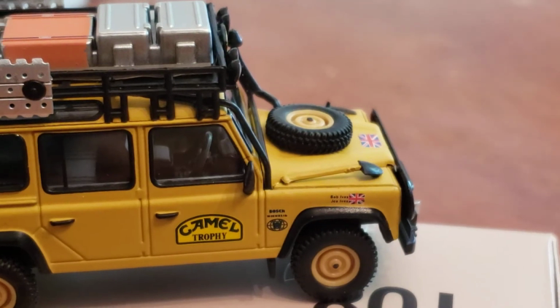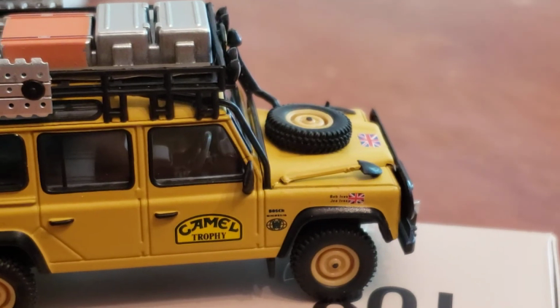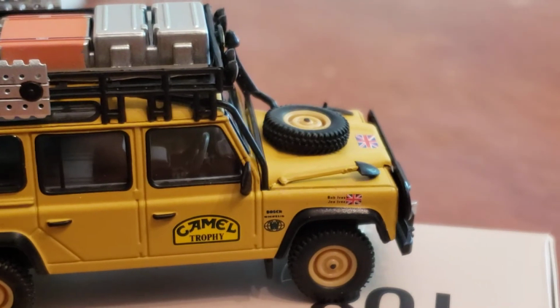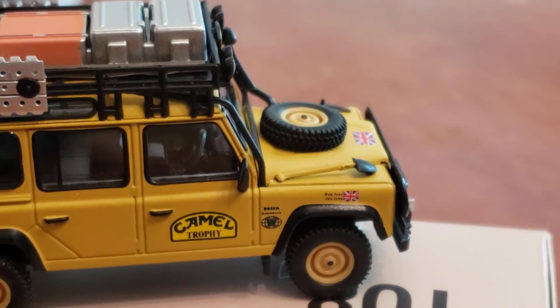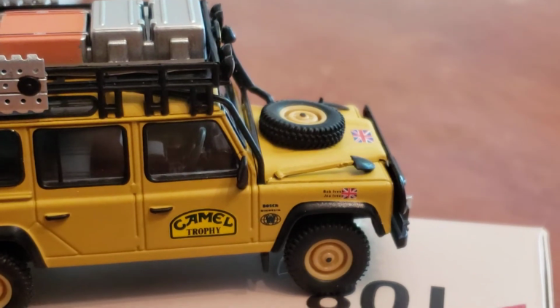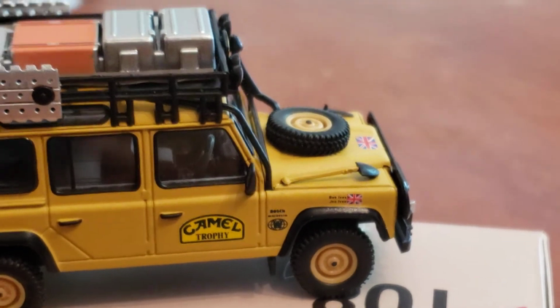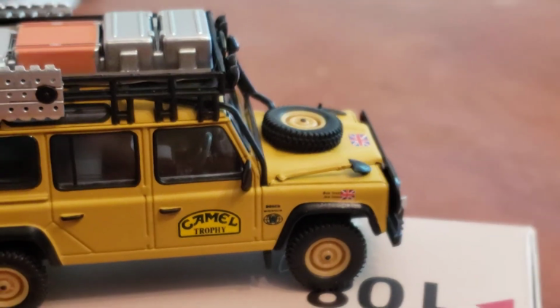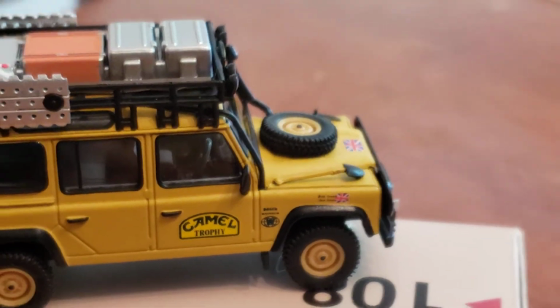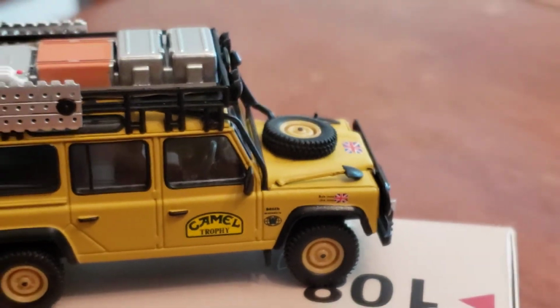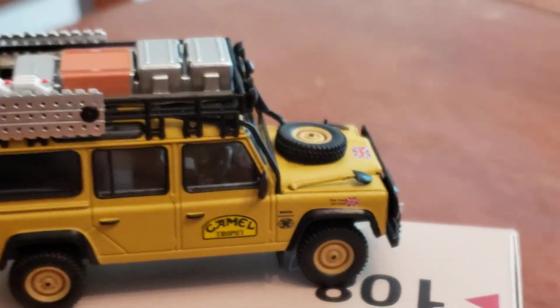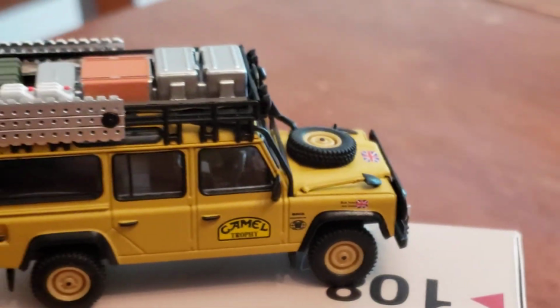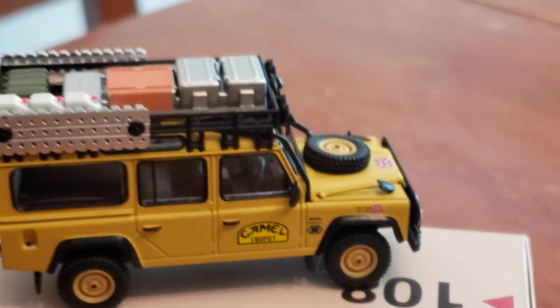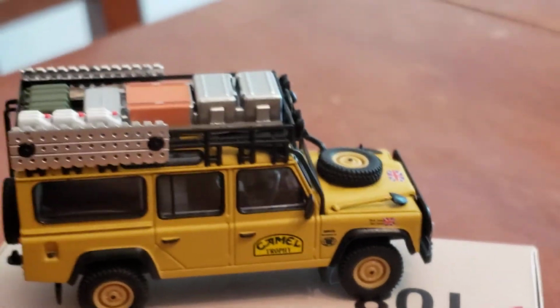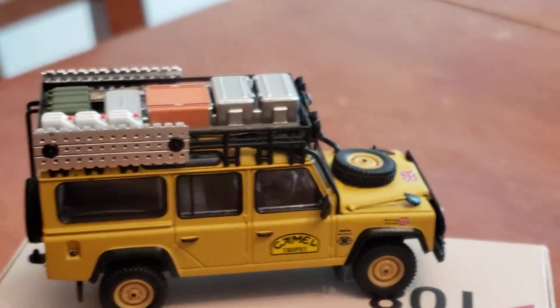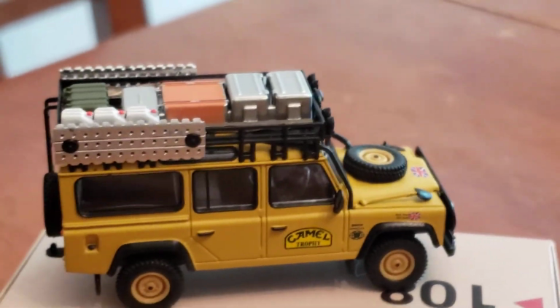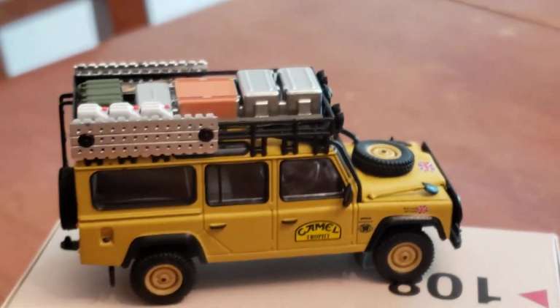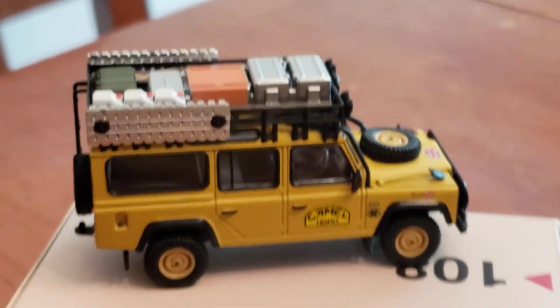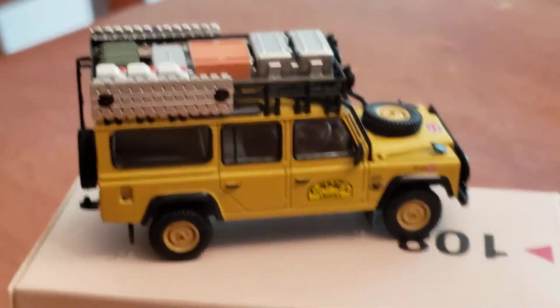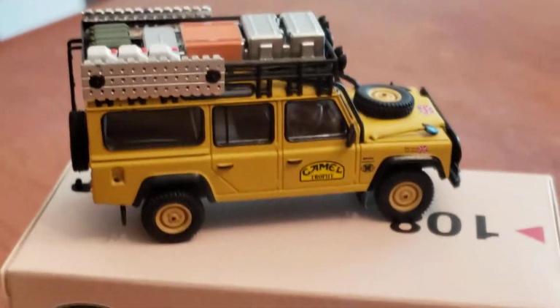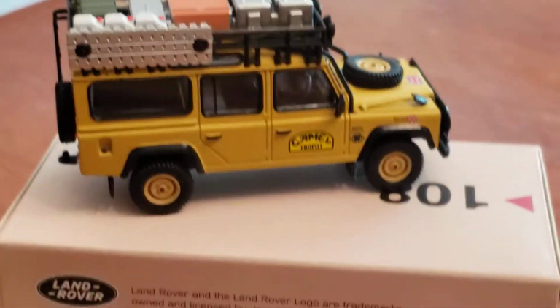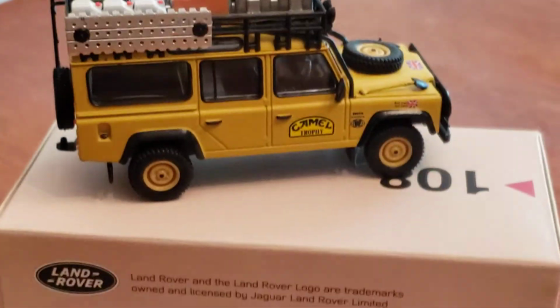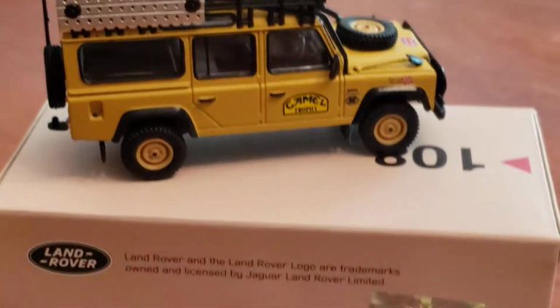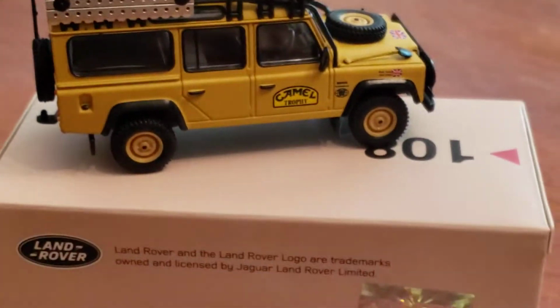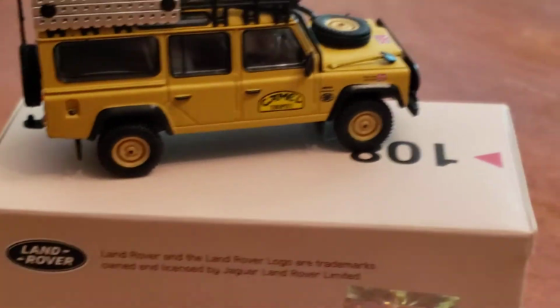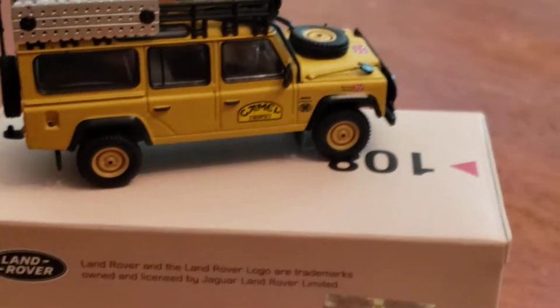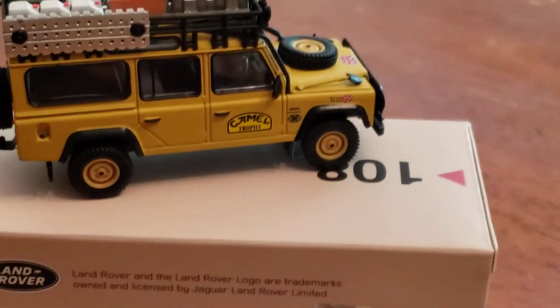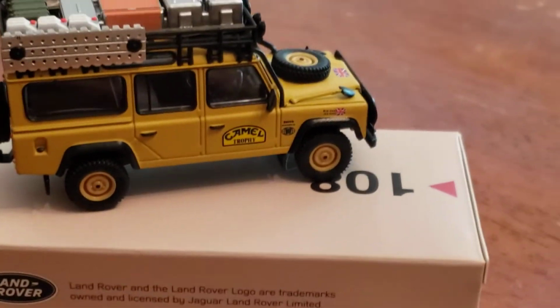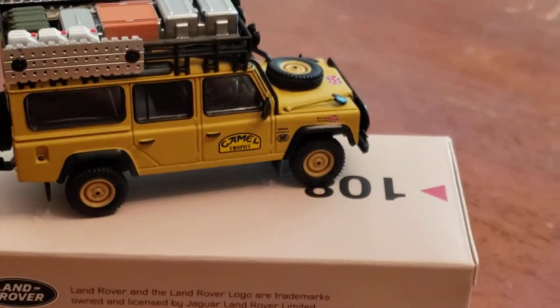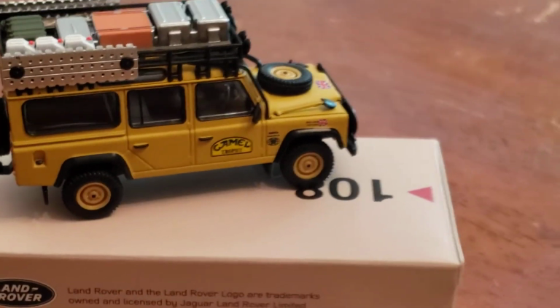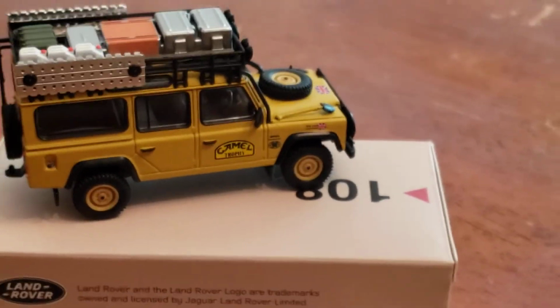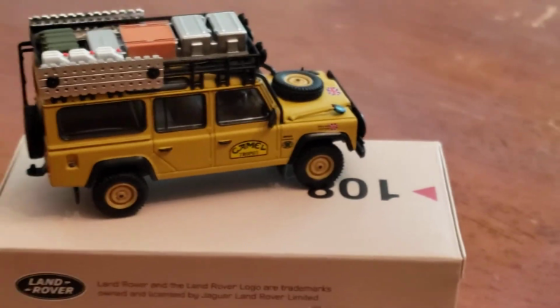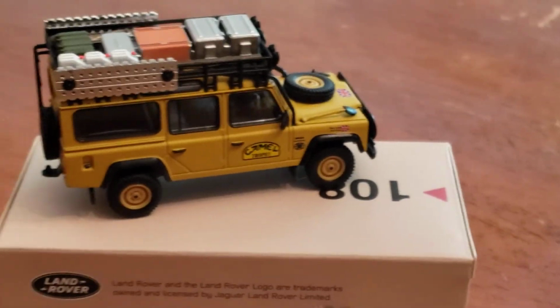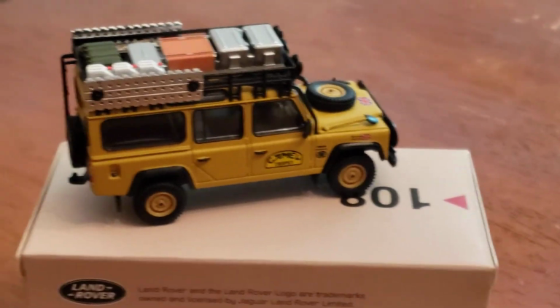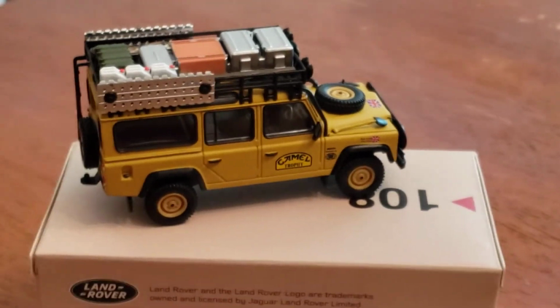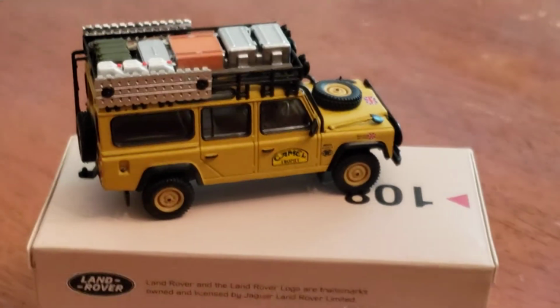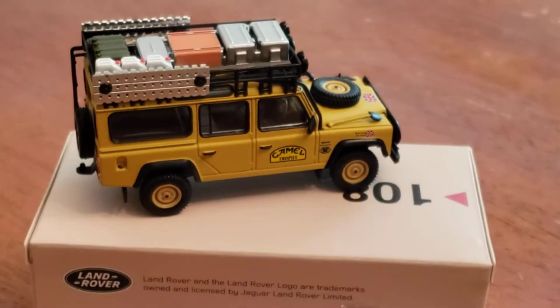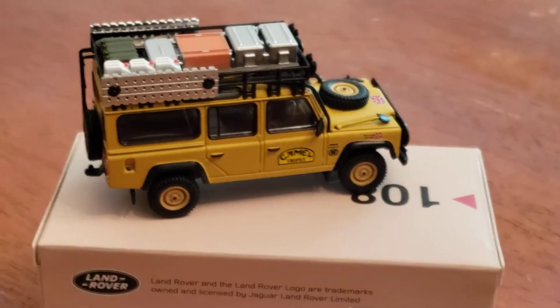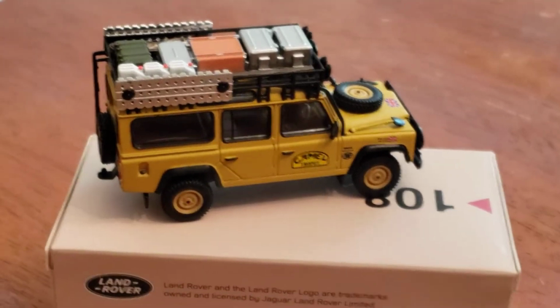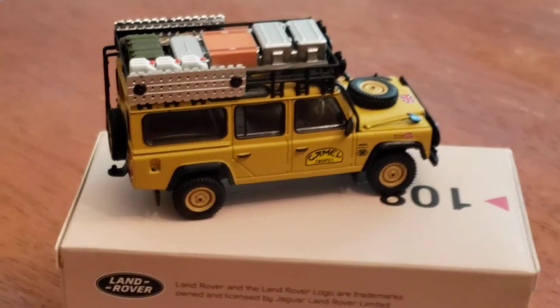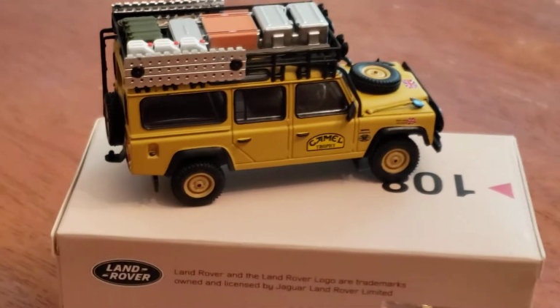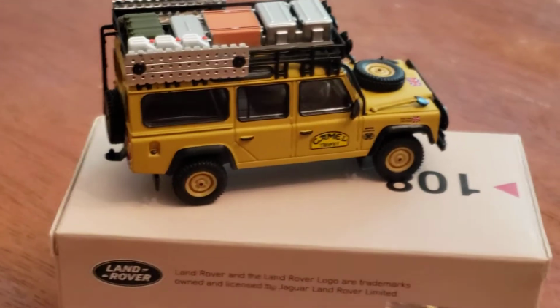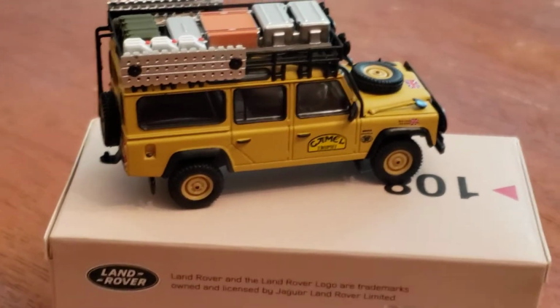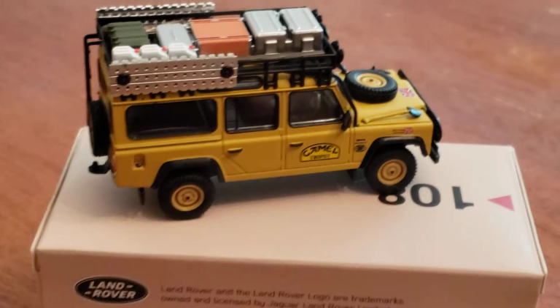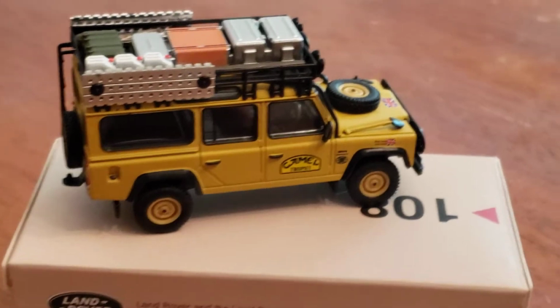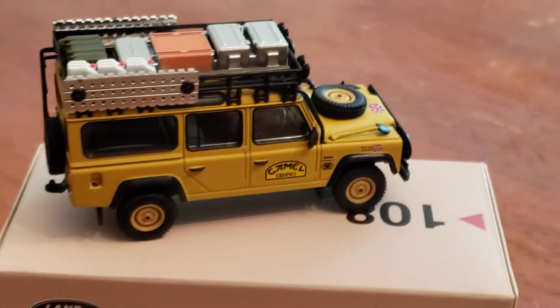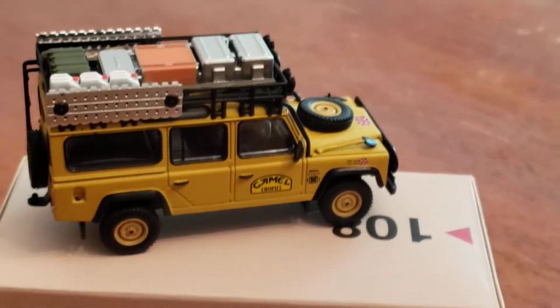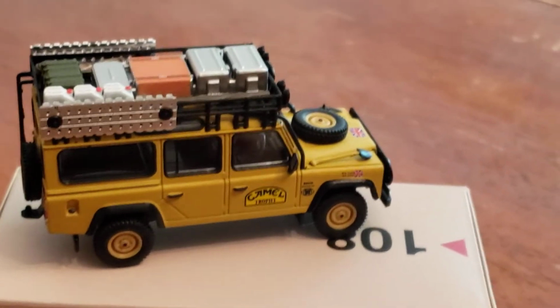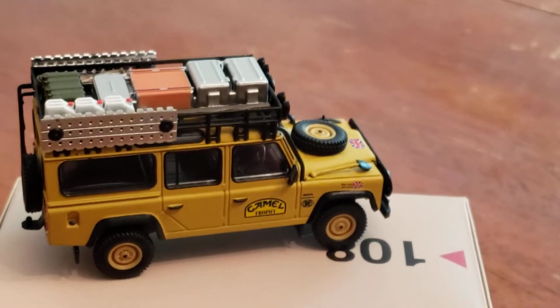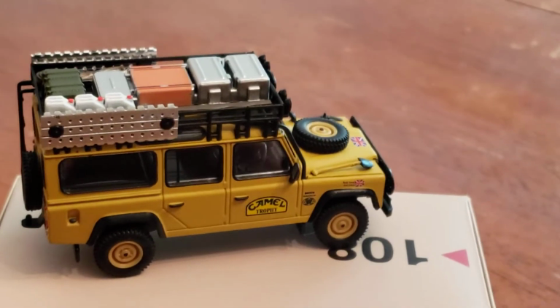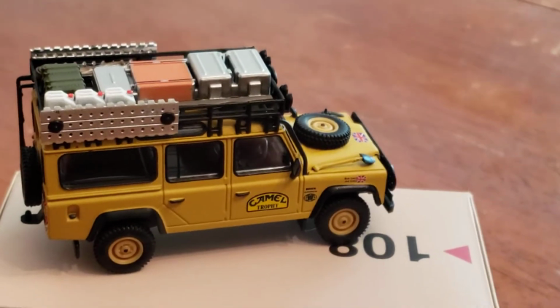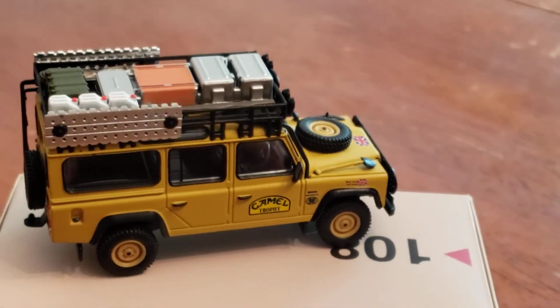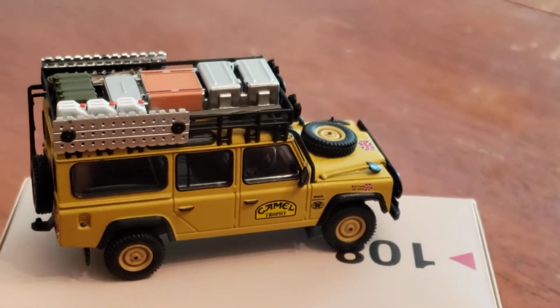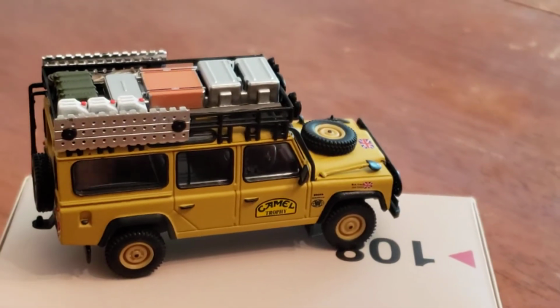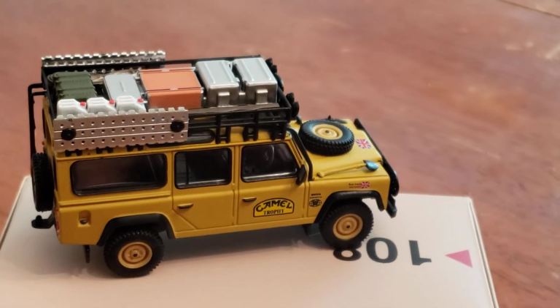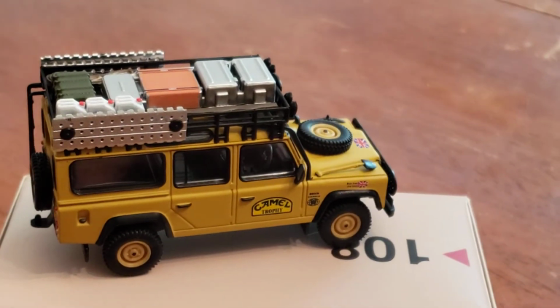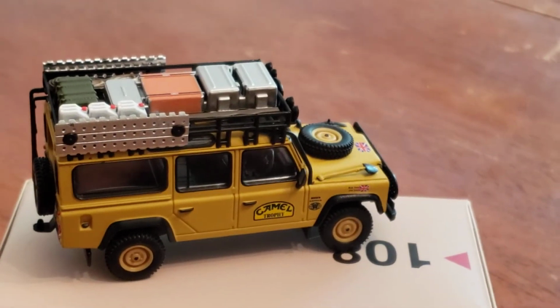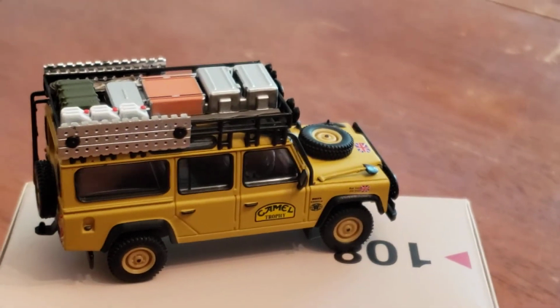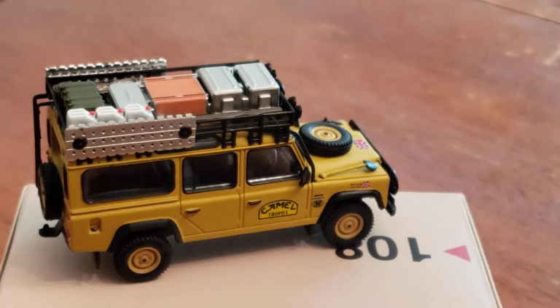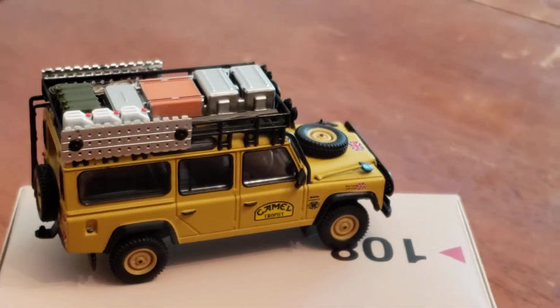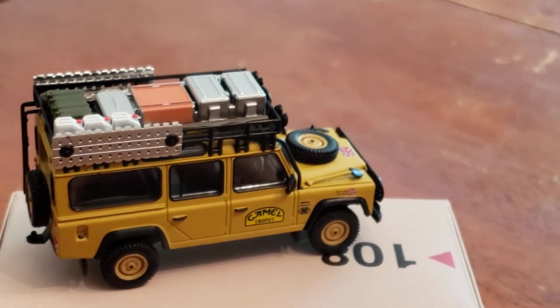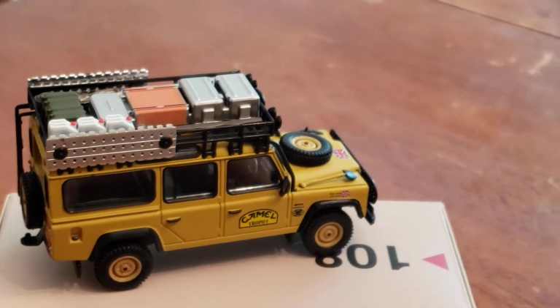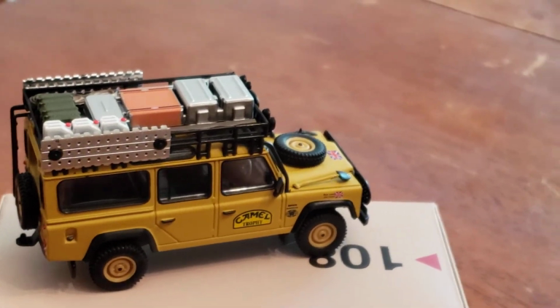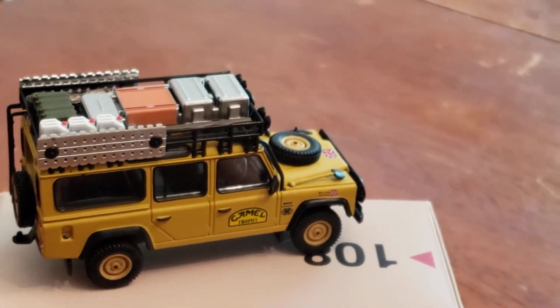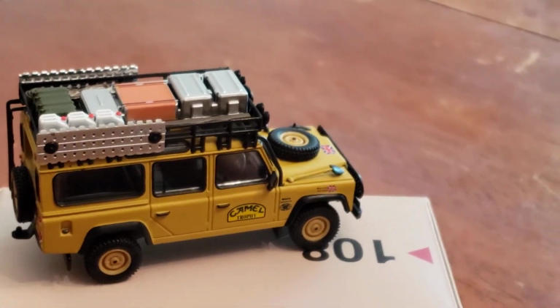I just got this today — it just now came. I've been waiting for this thing for a while now.